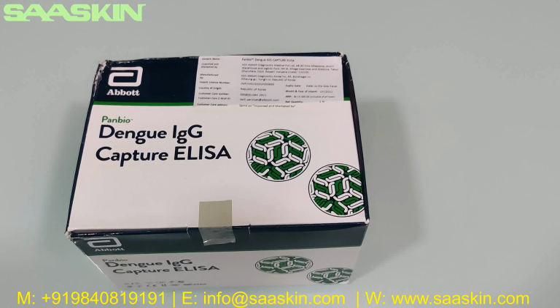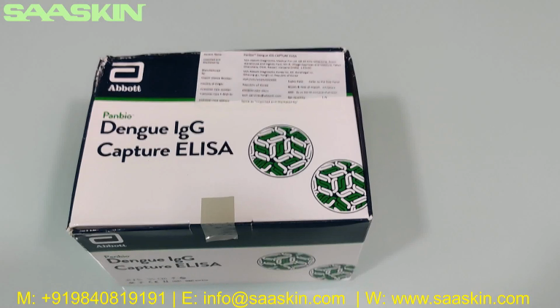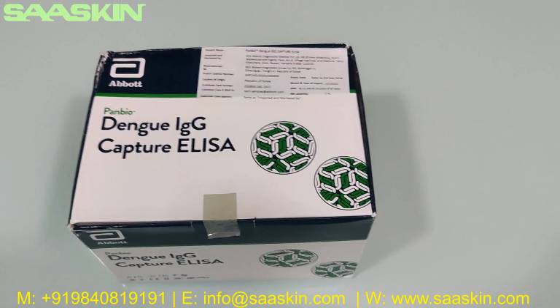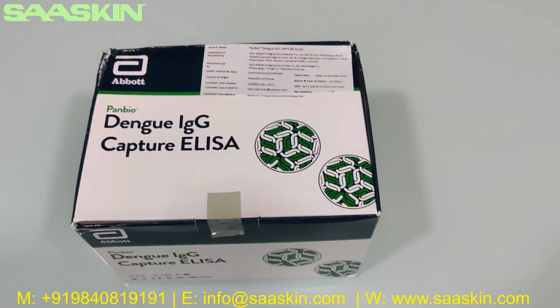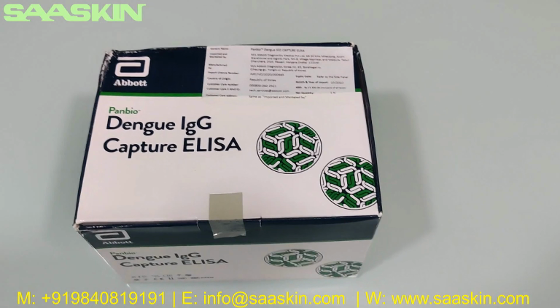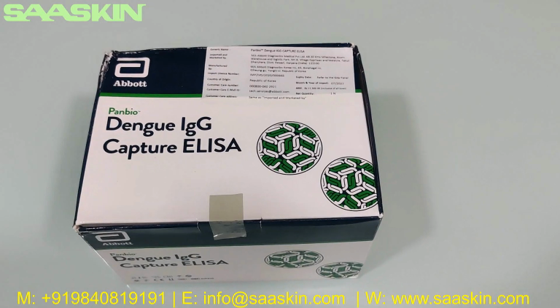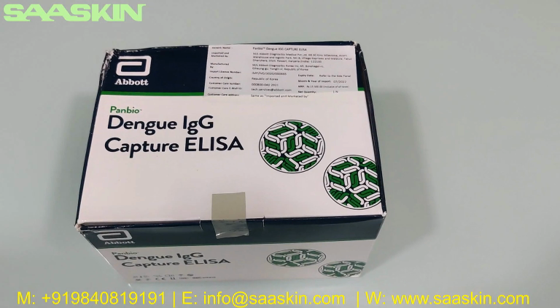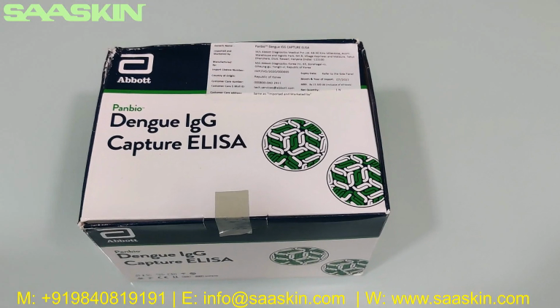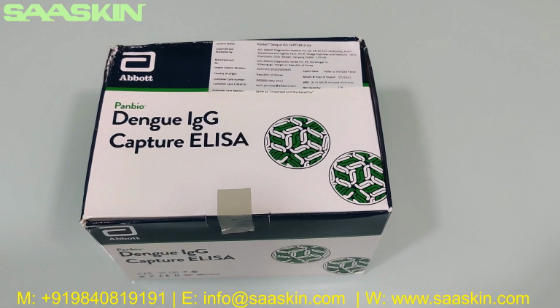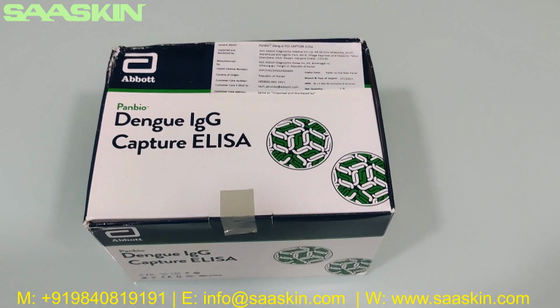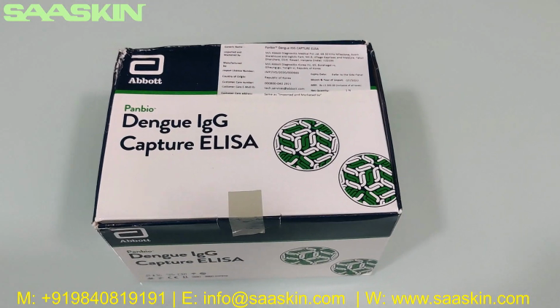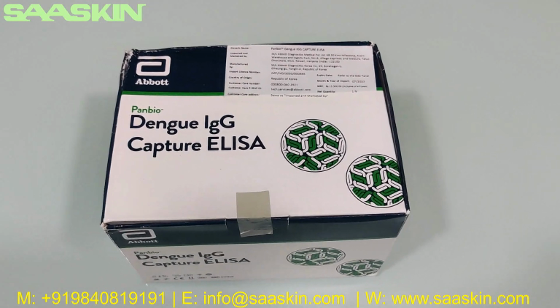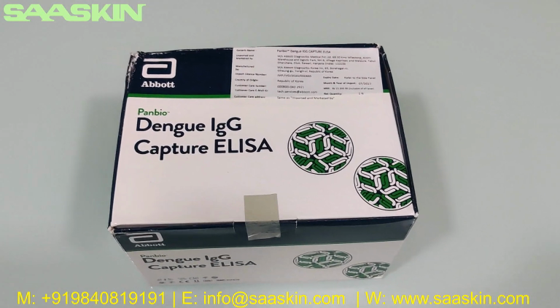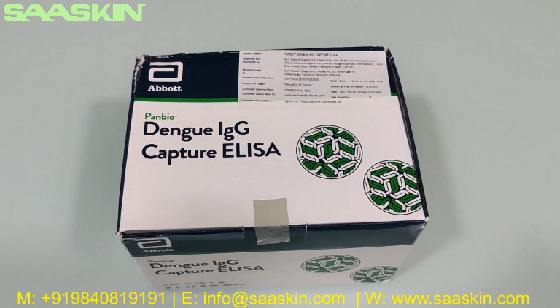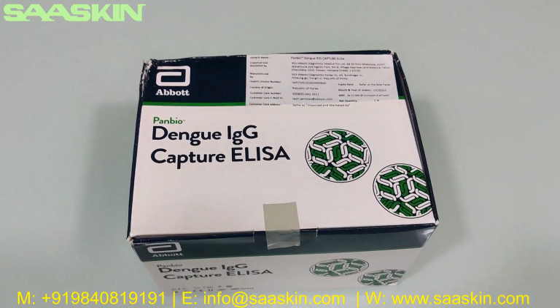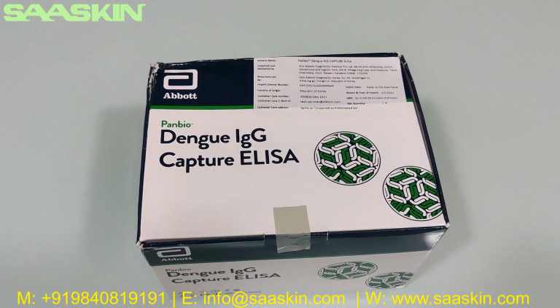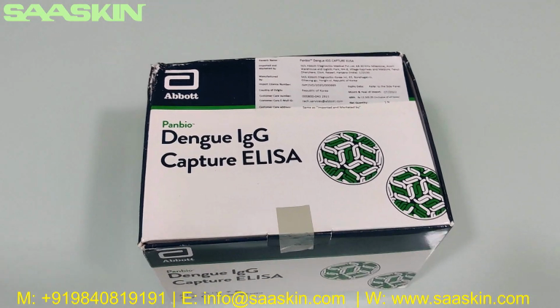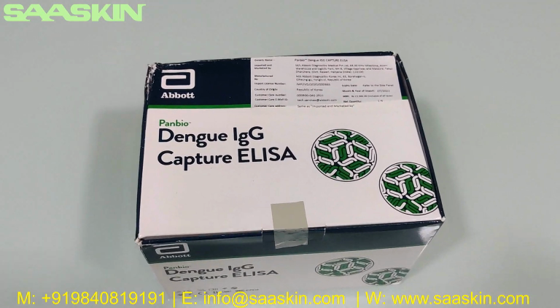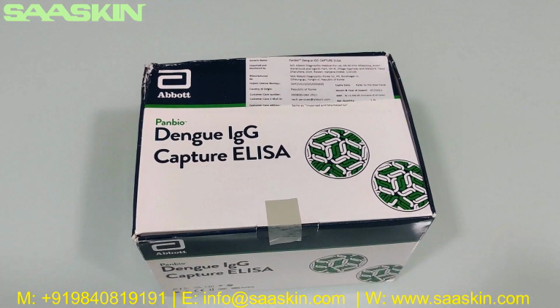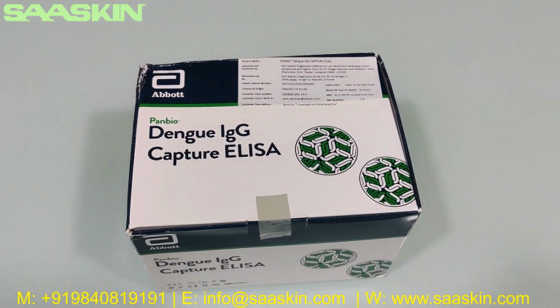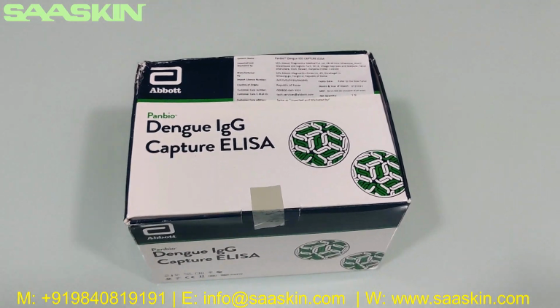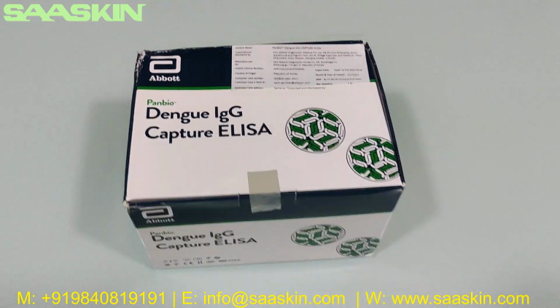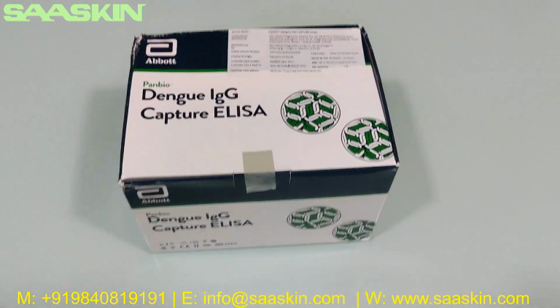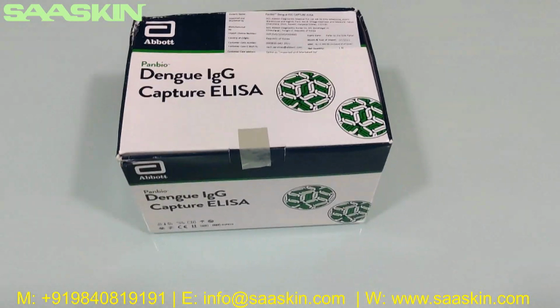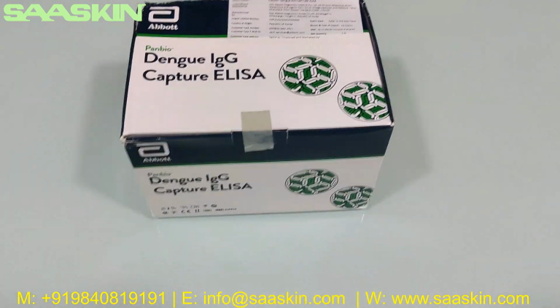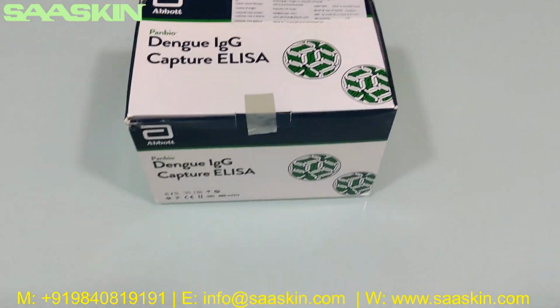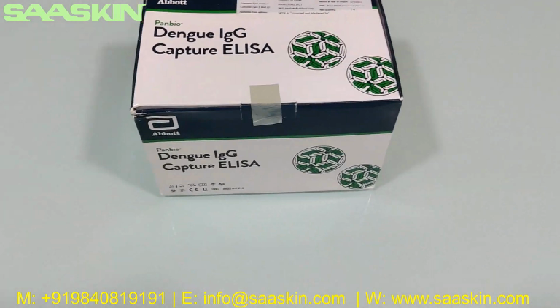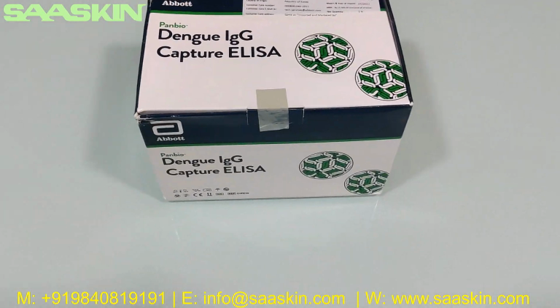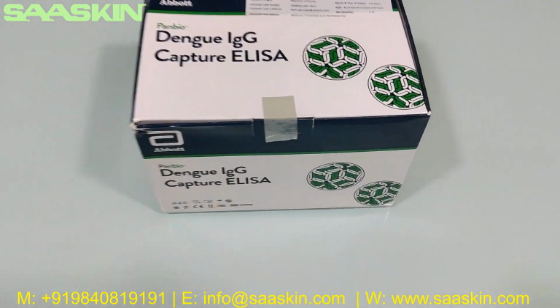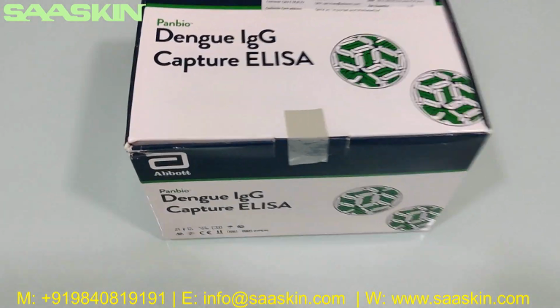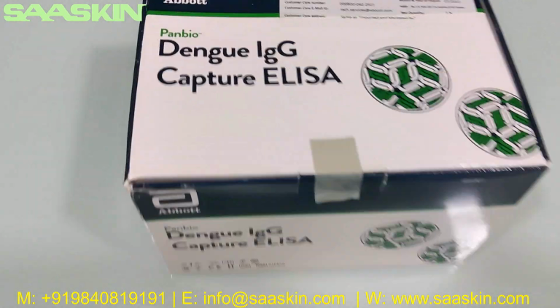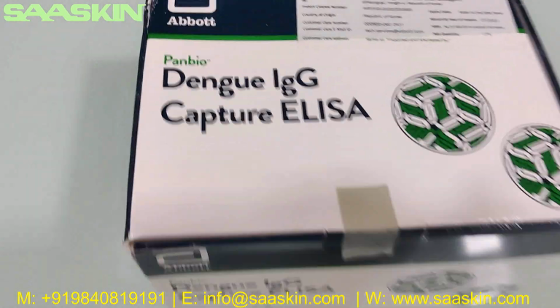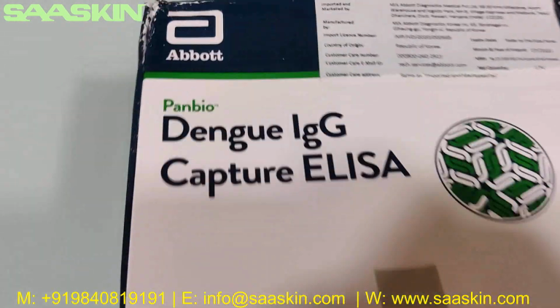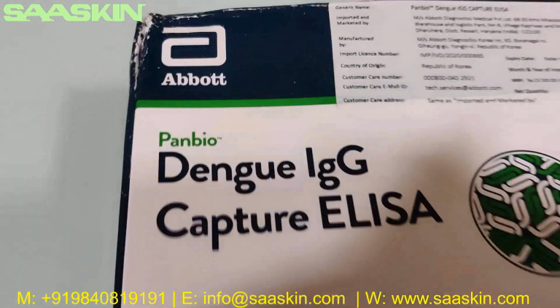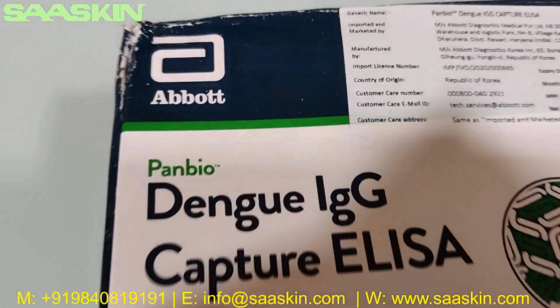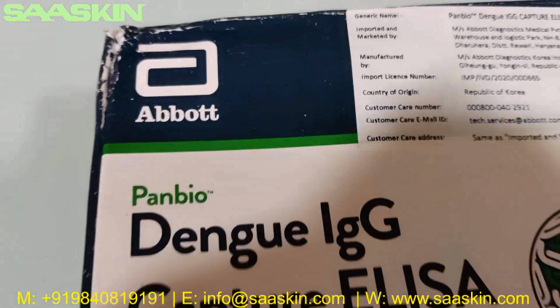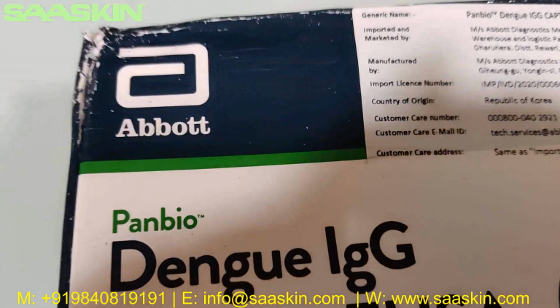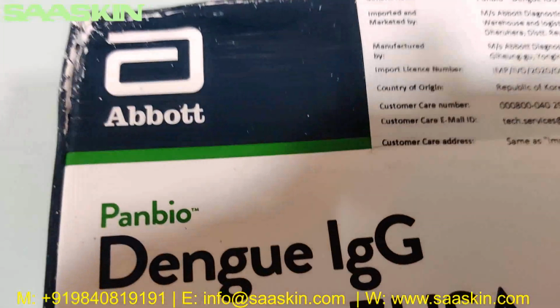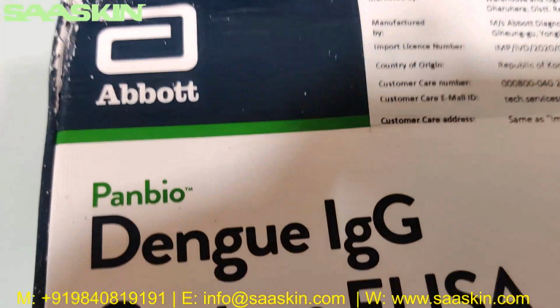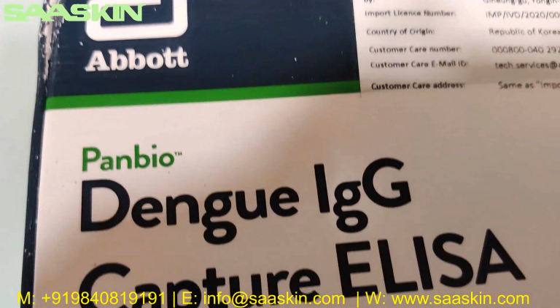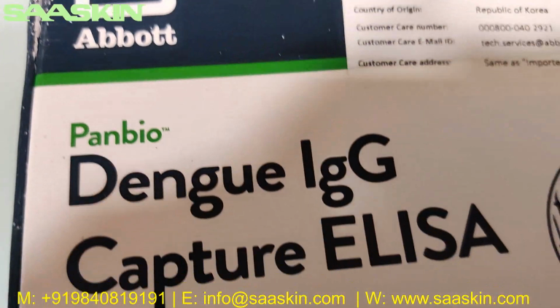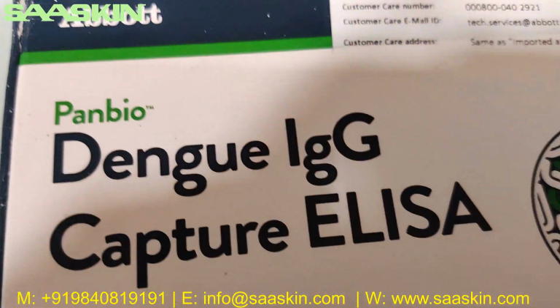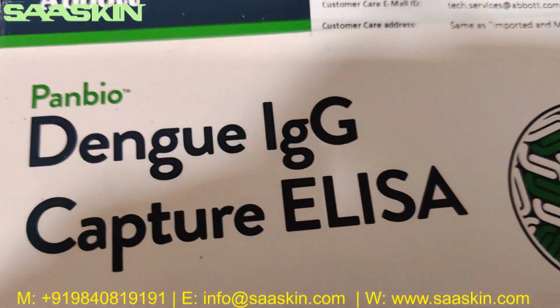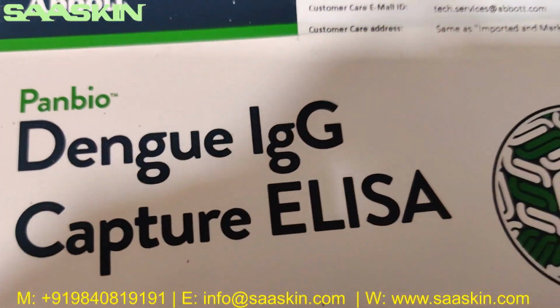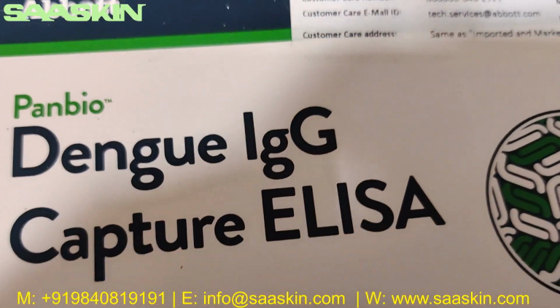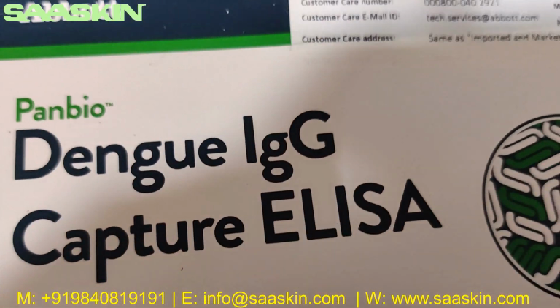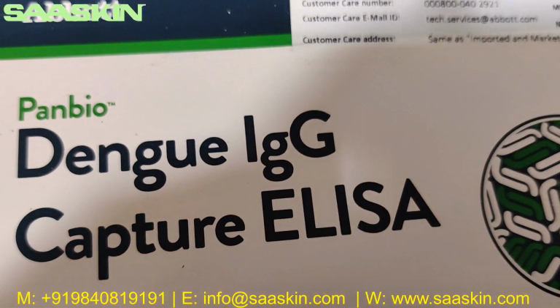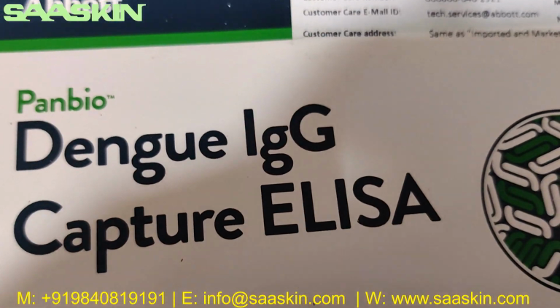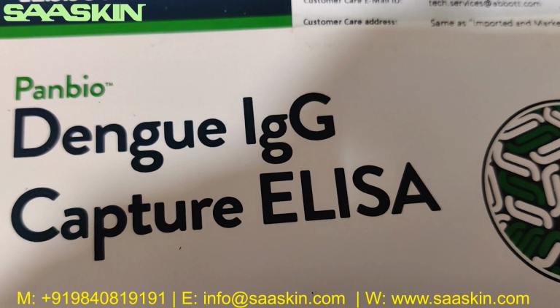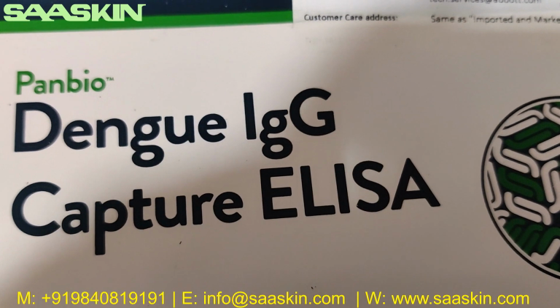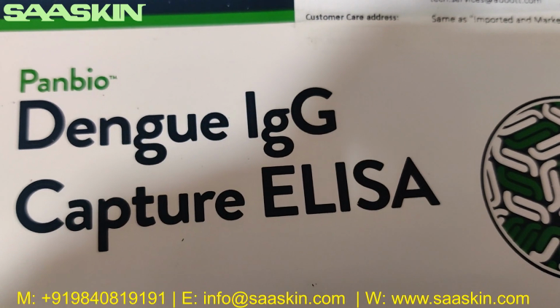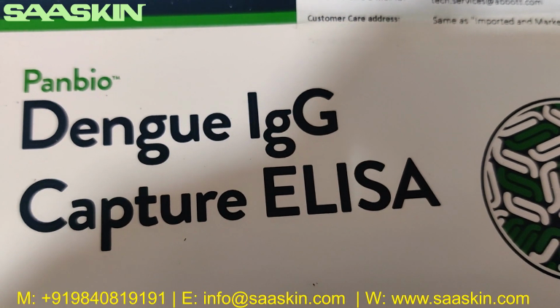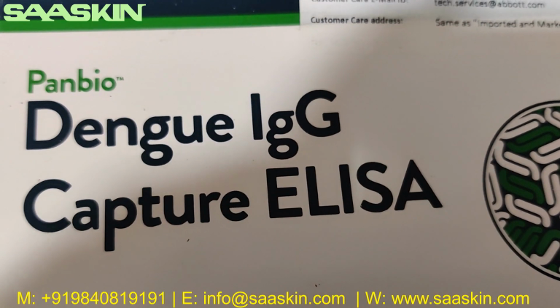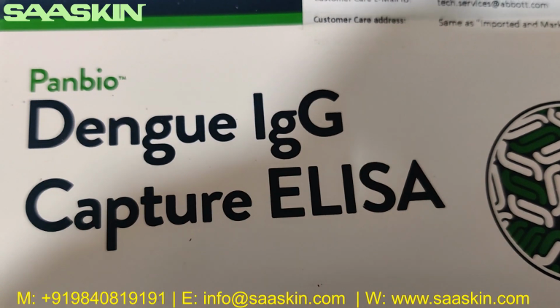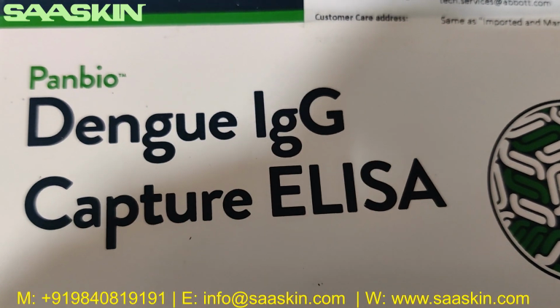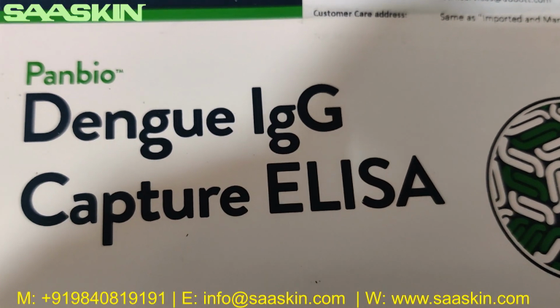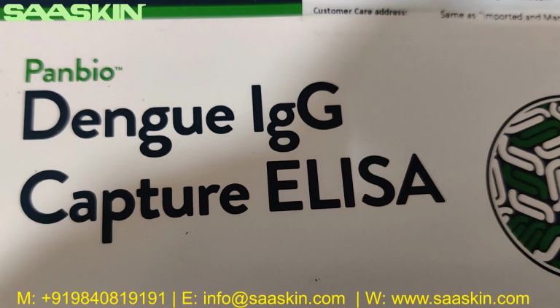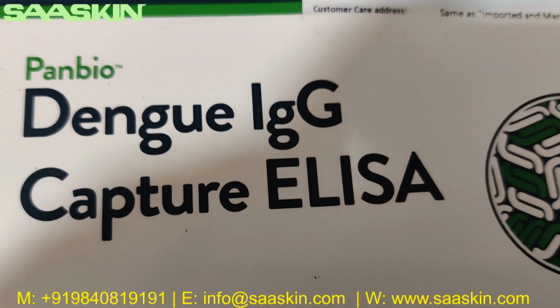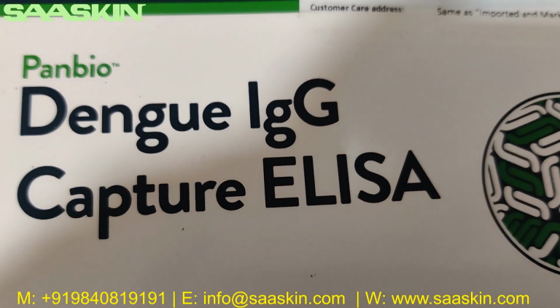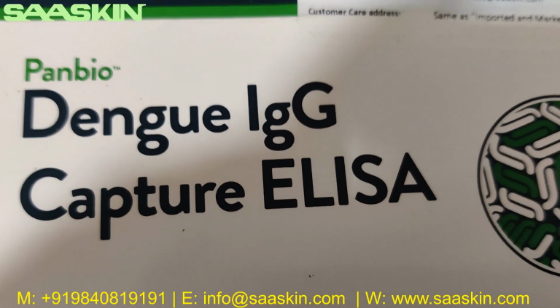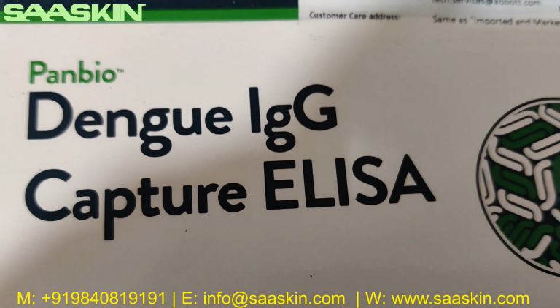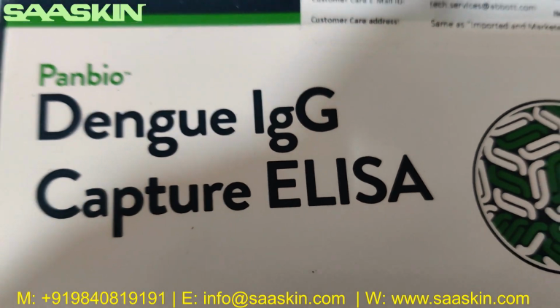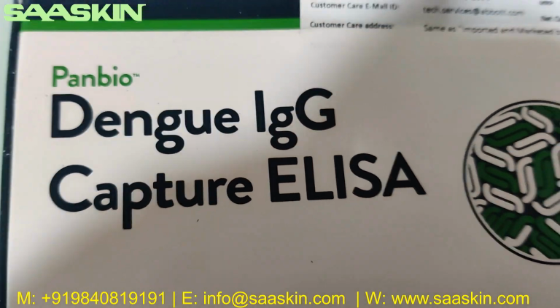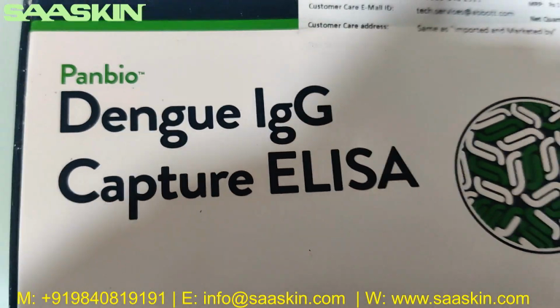Hello everybody, today we are going to see the unboxing of the Abbott Panbio Dengue IgG Capture ELISA Kit.